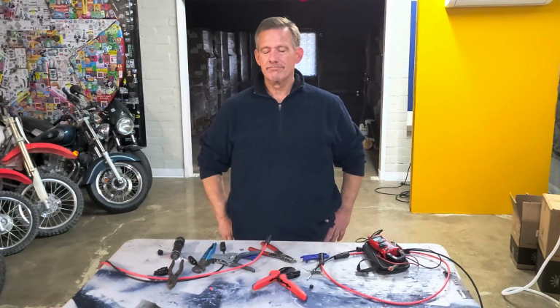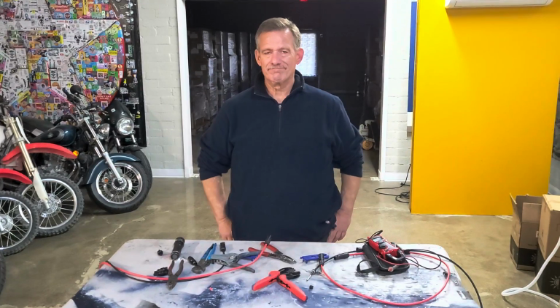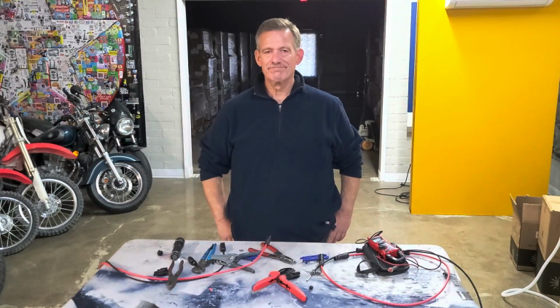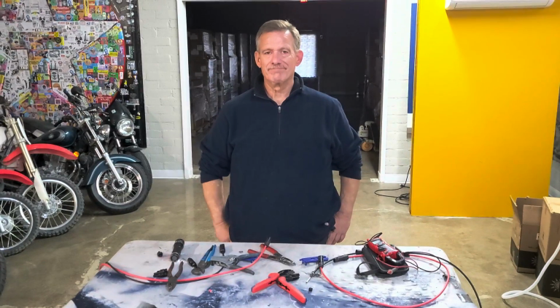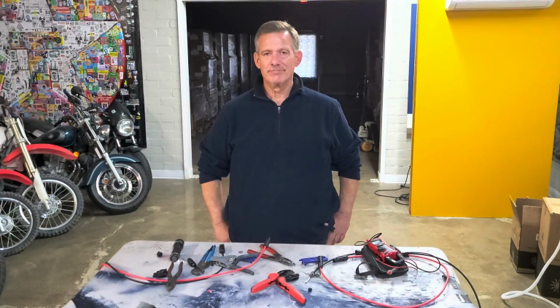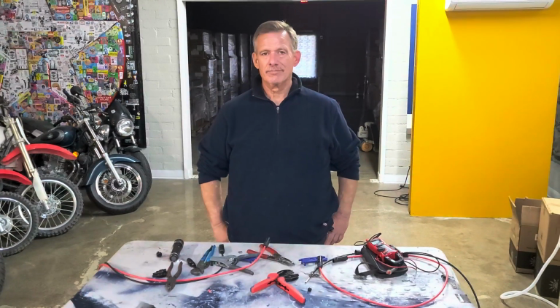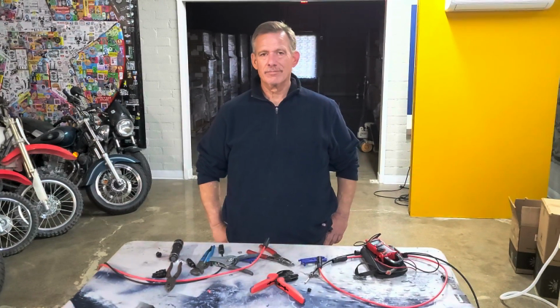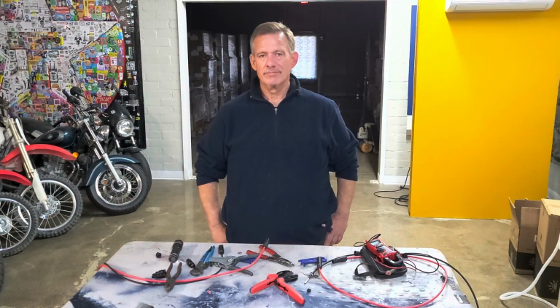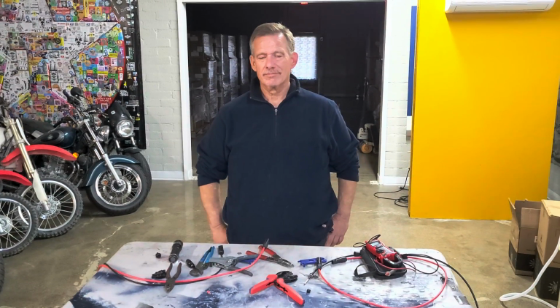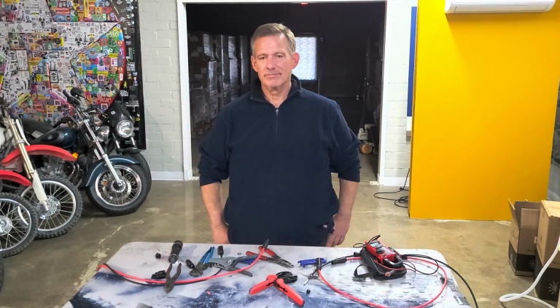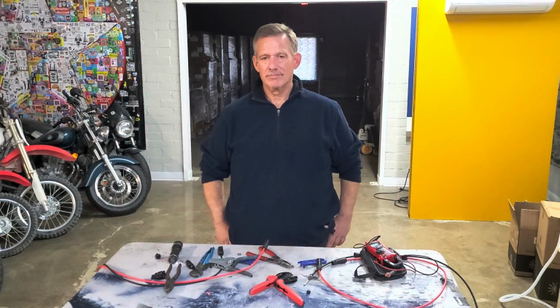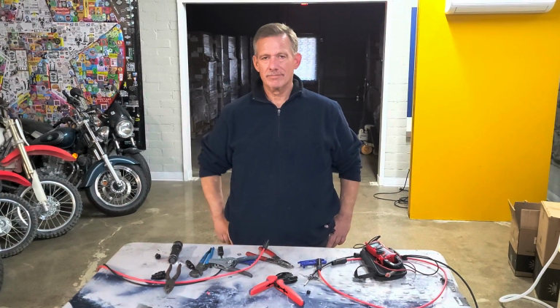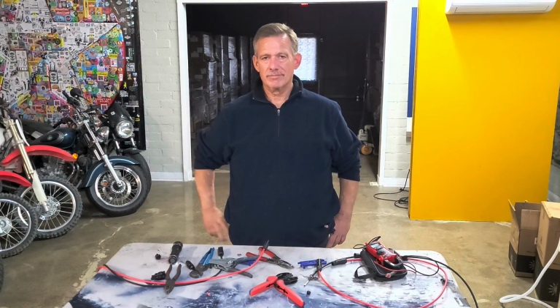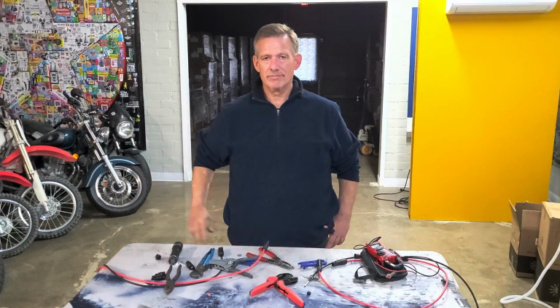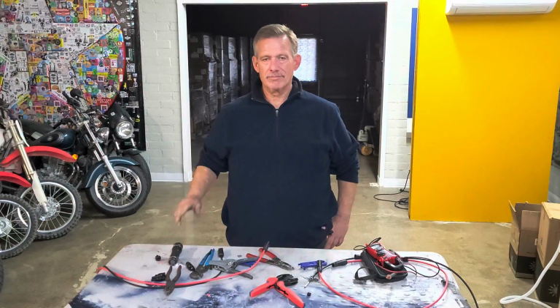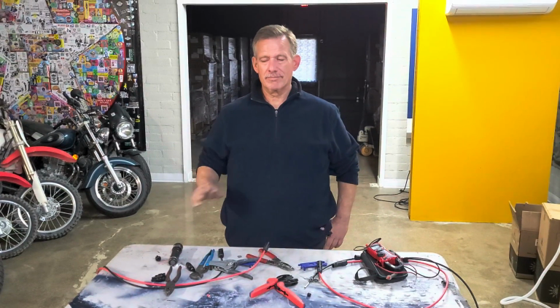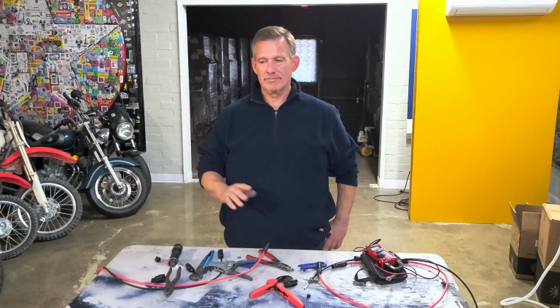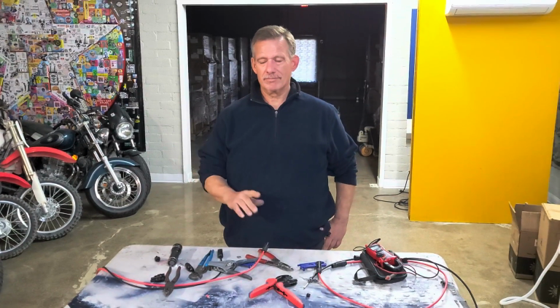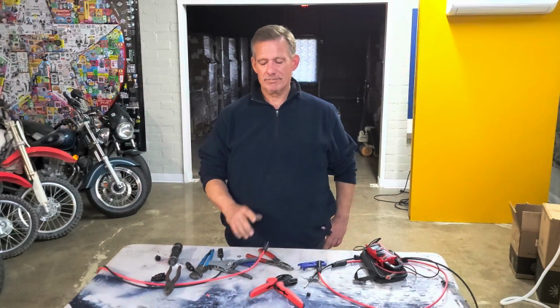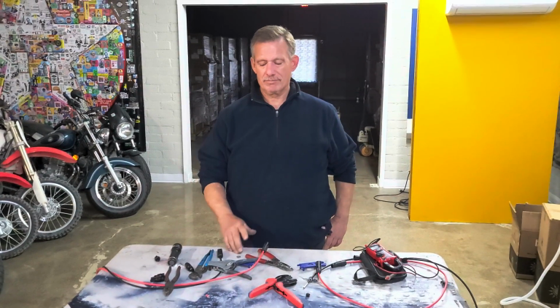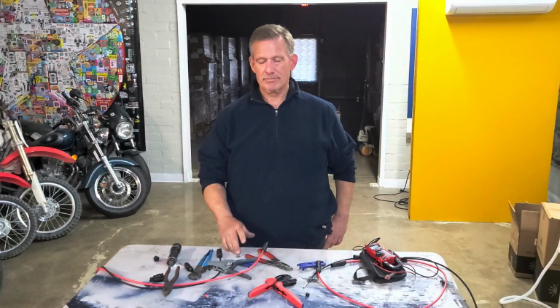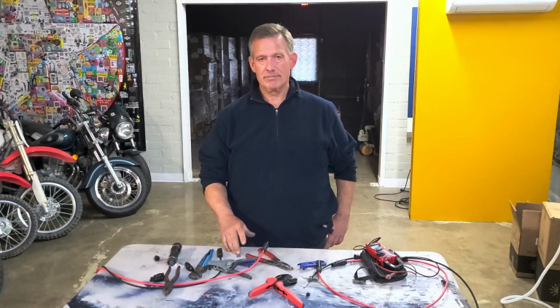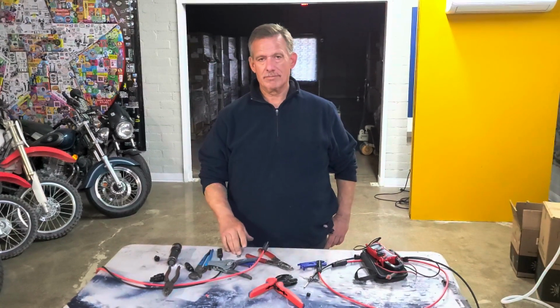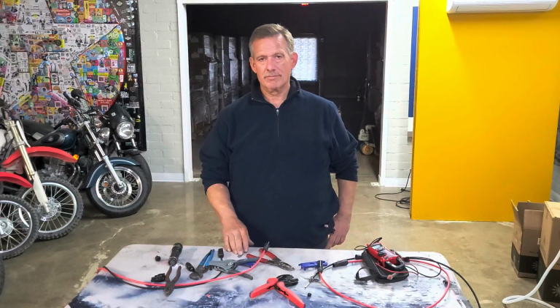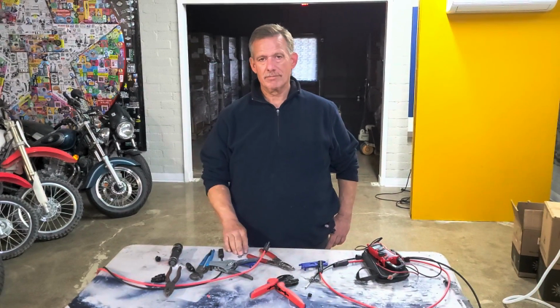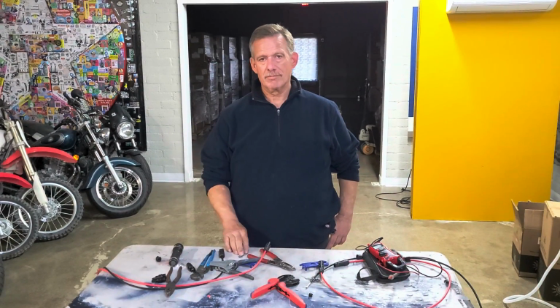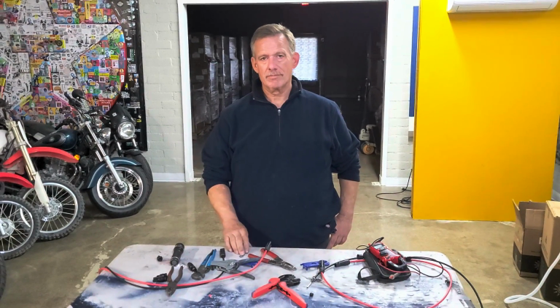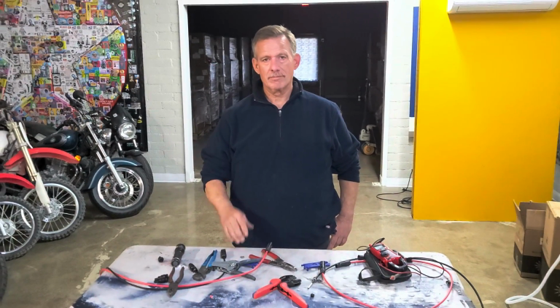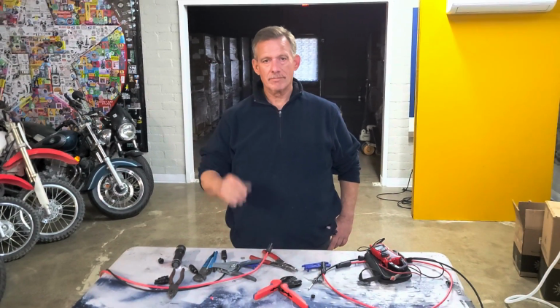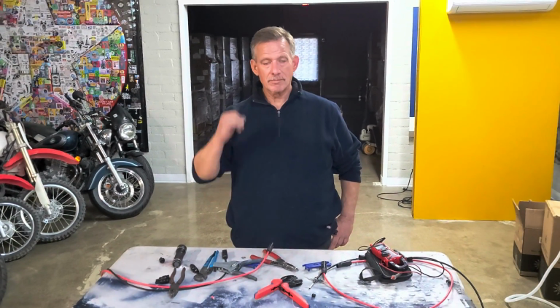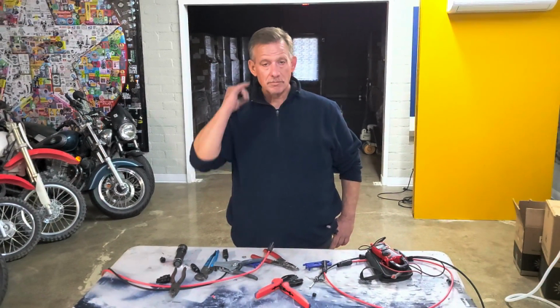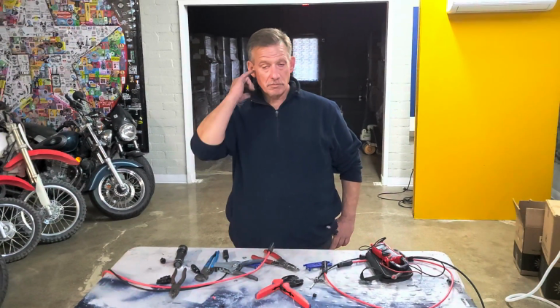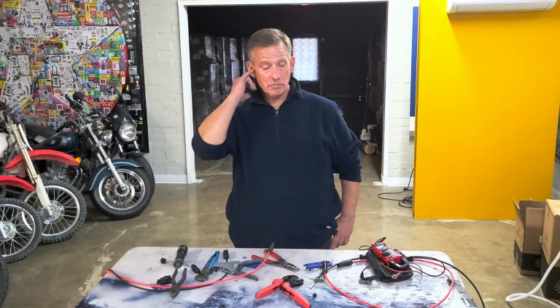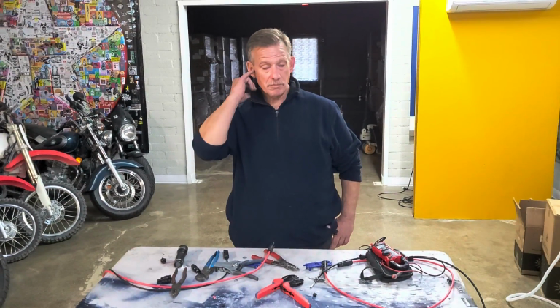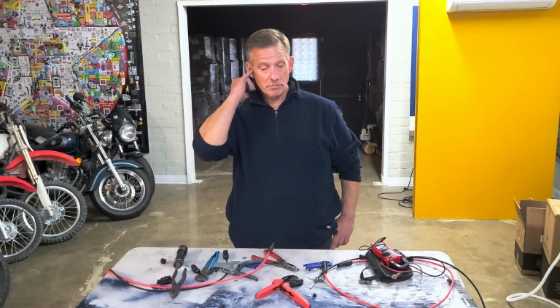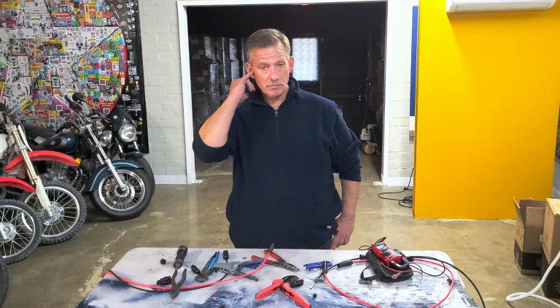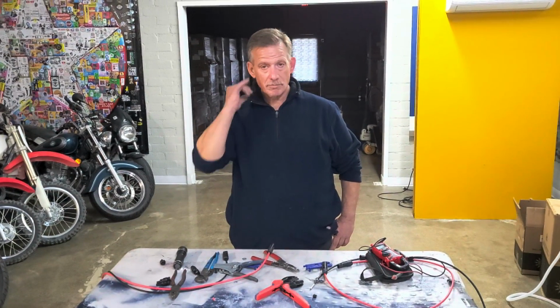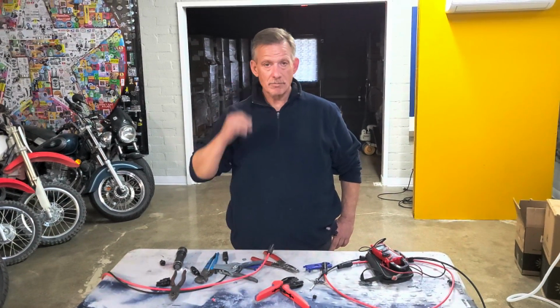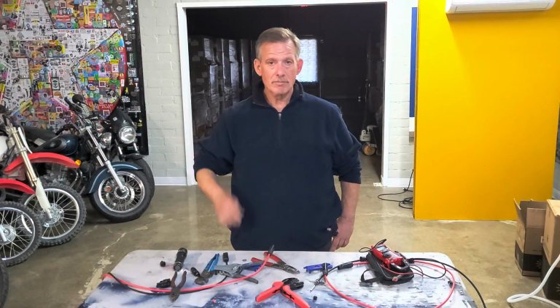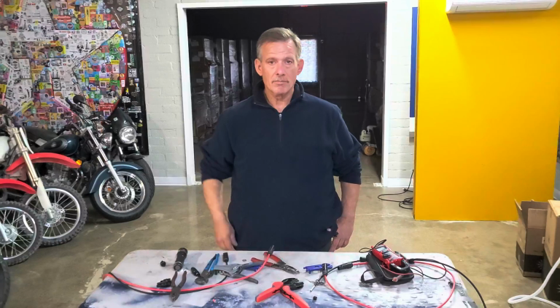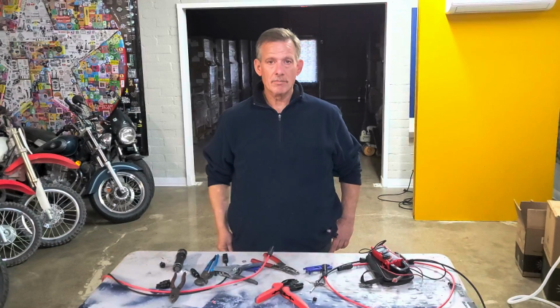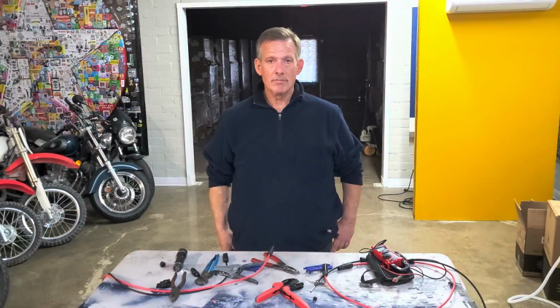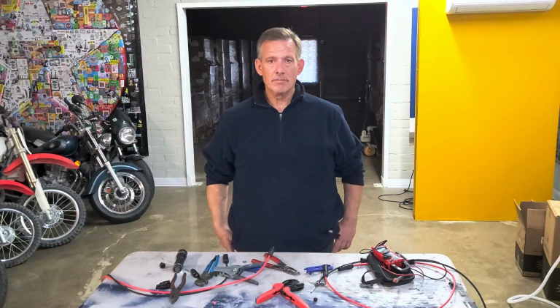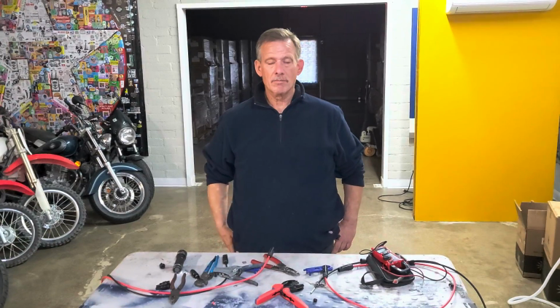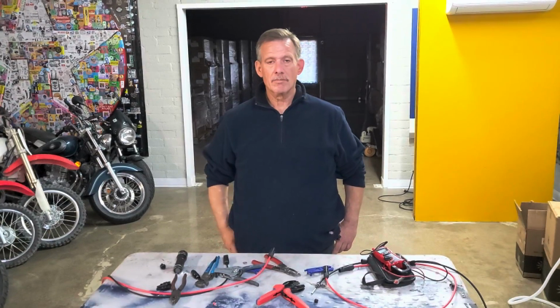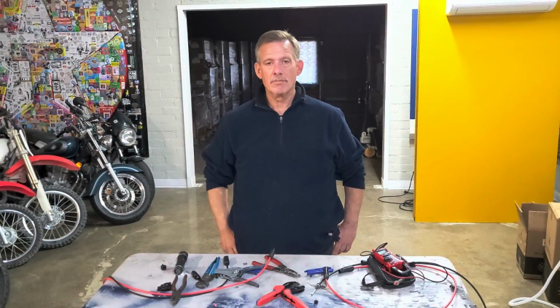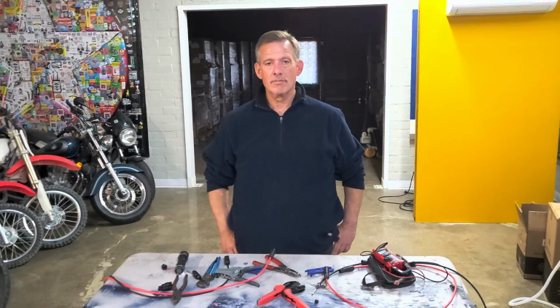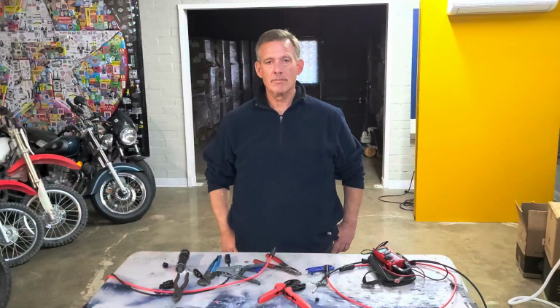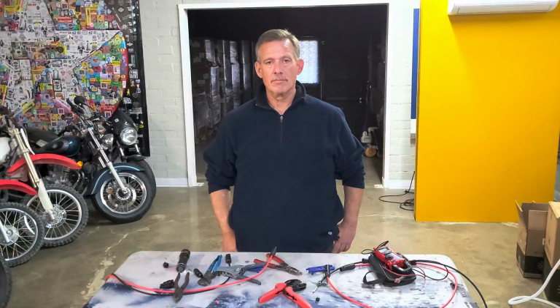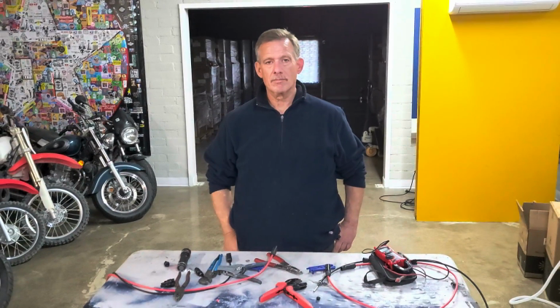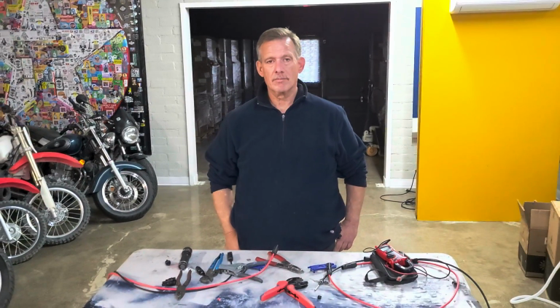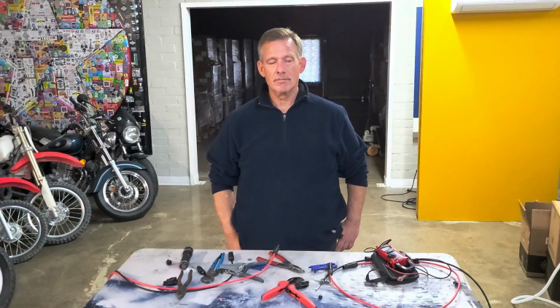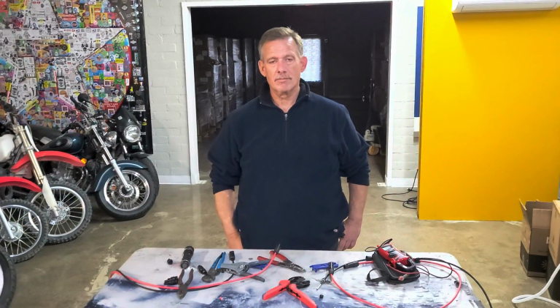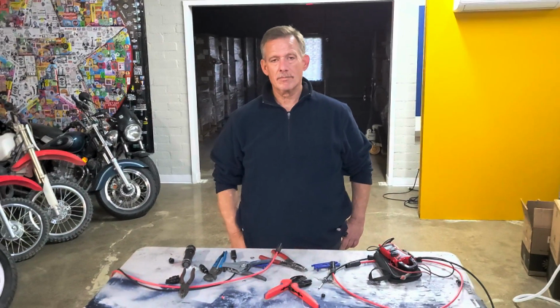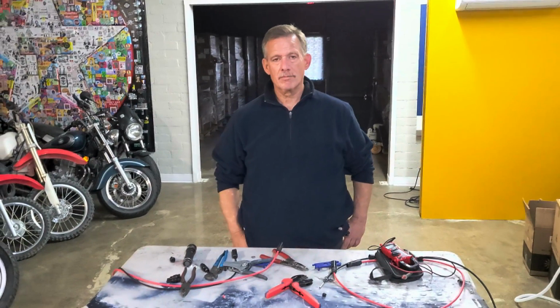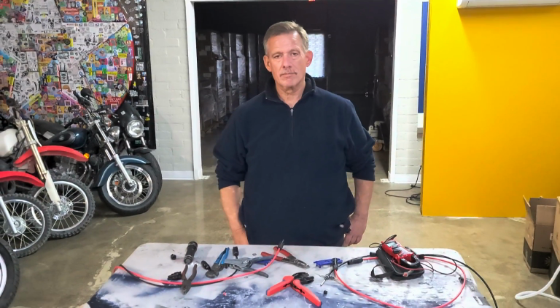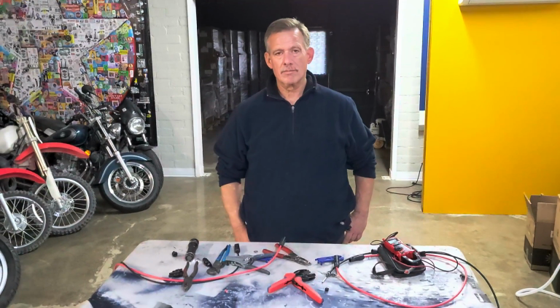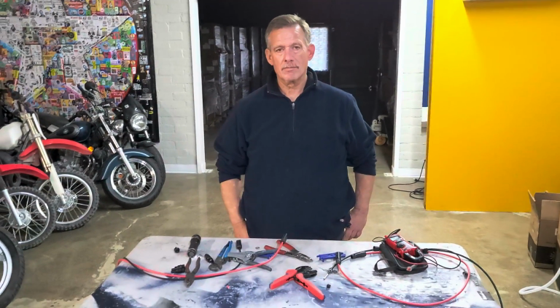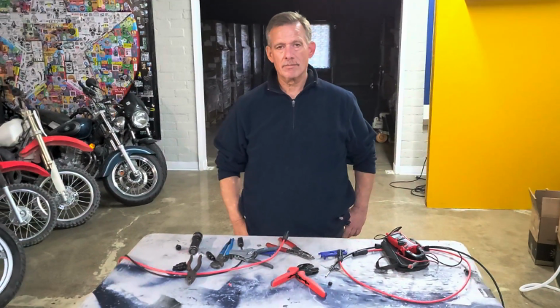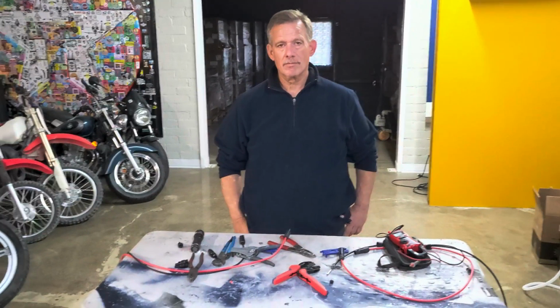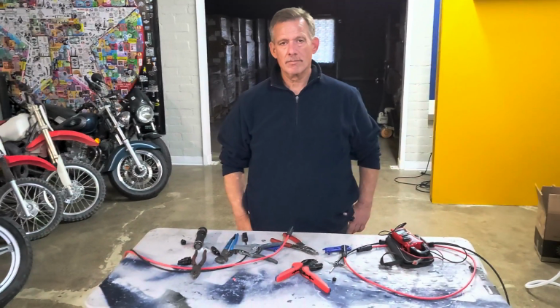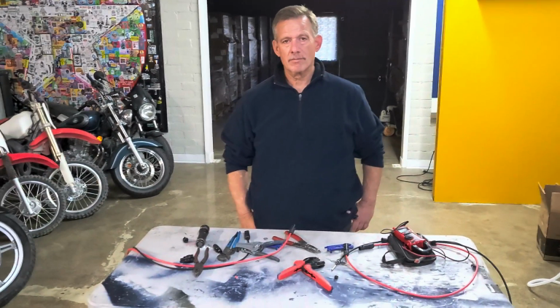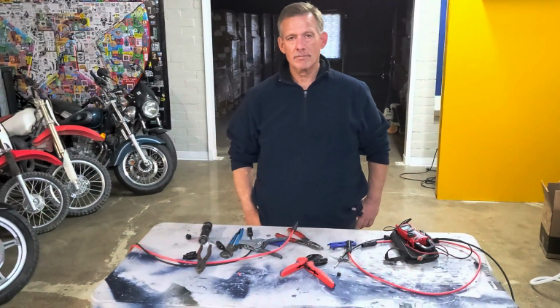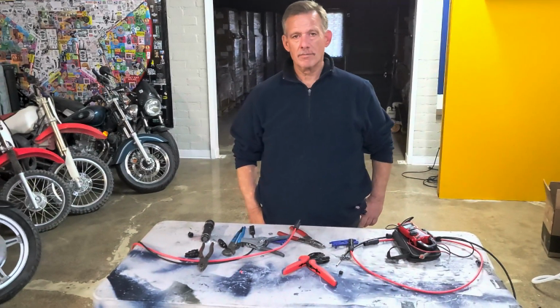Thanks for your time. We talk about solar, air conditioning, and solar-powered air conditioning here at the Air Spool Channel.